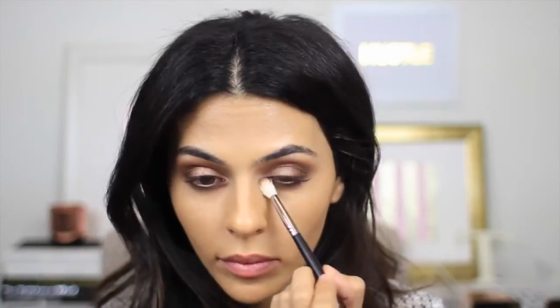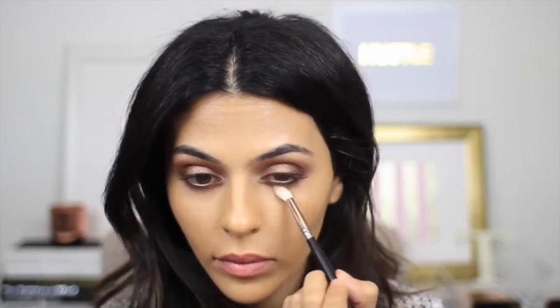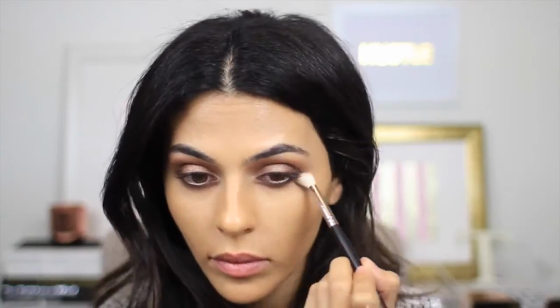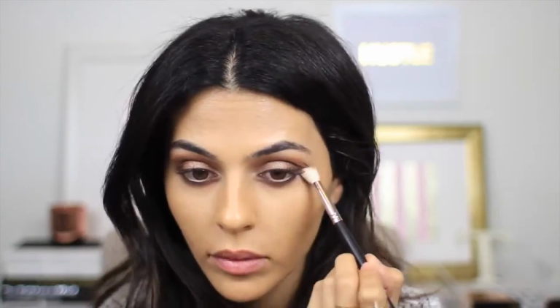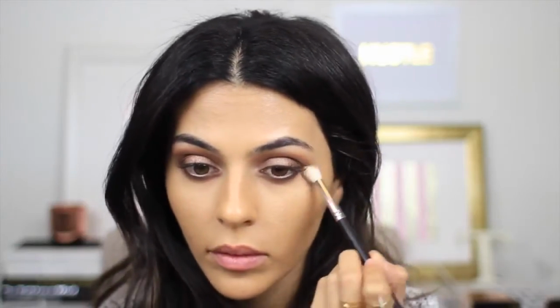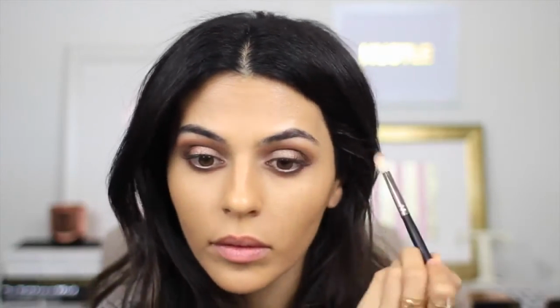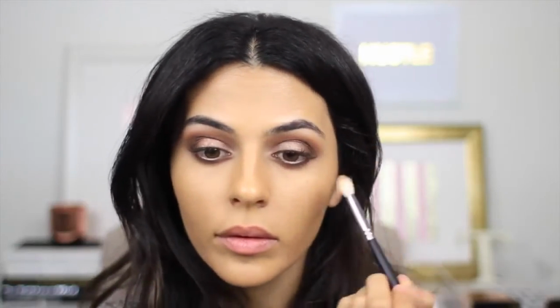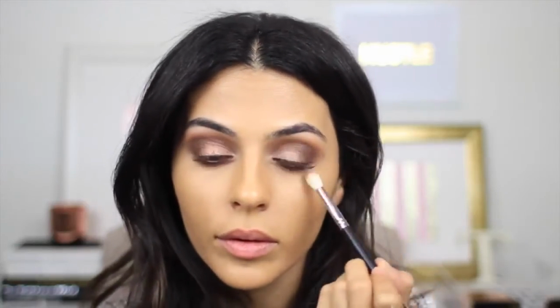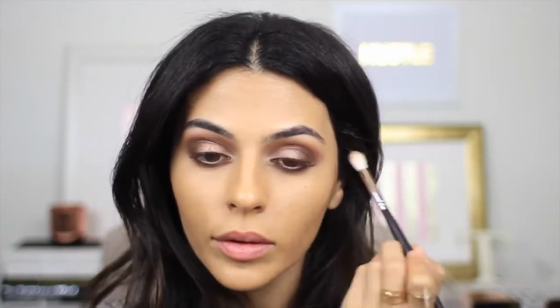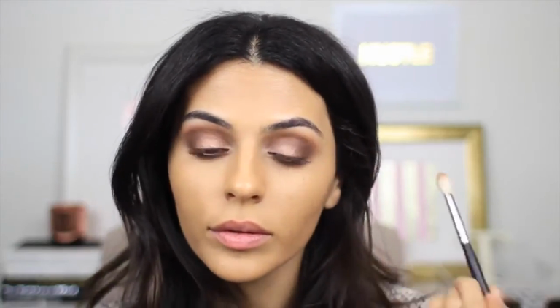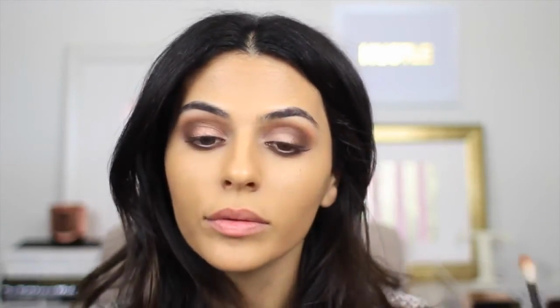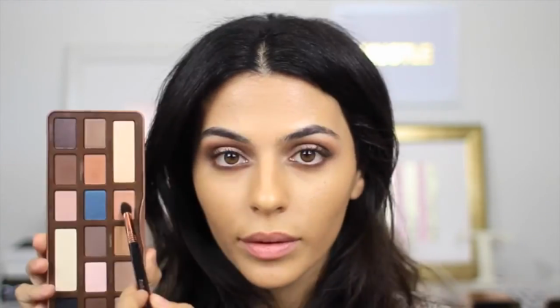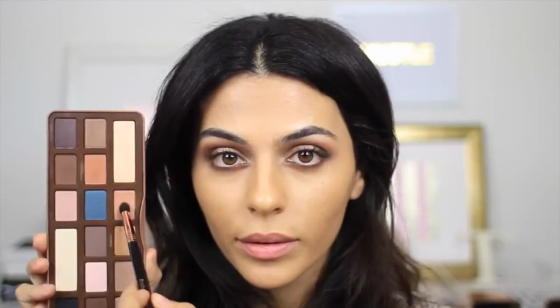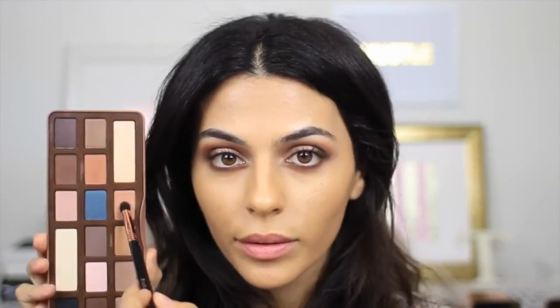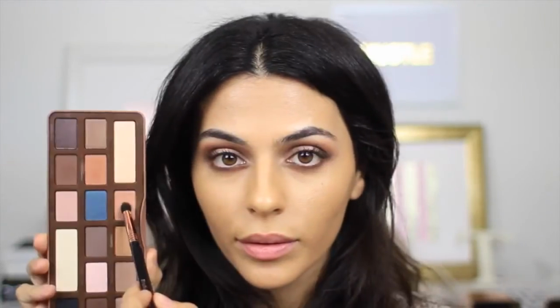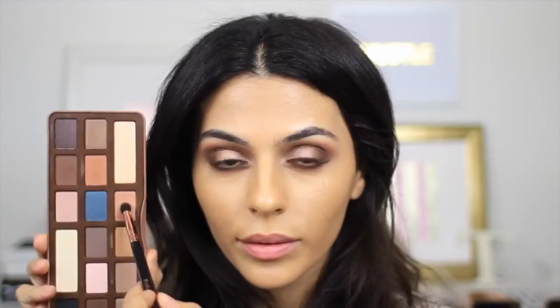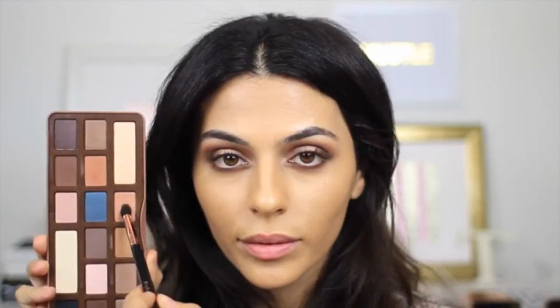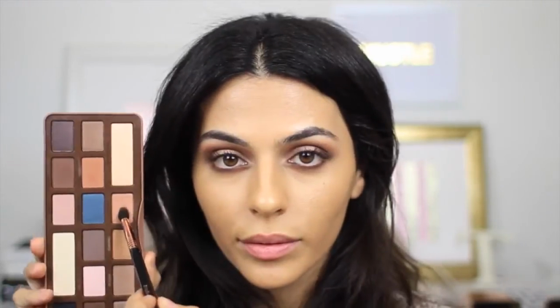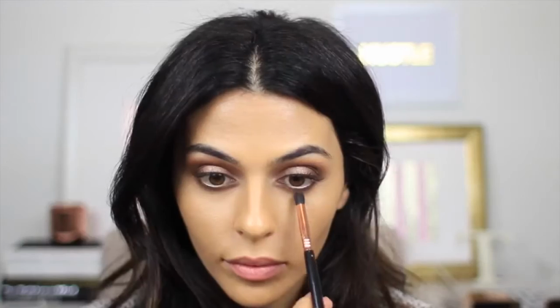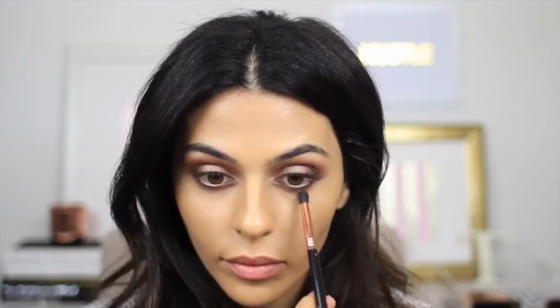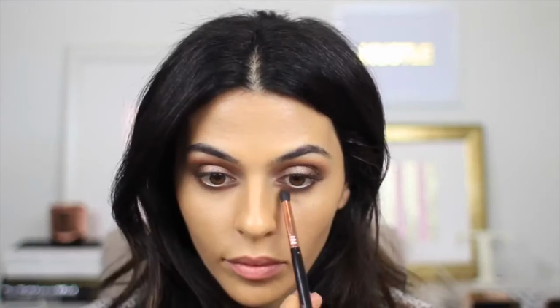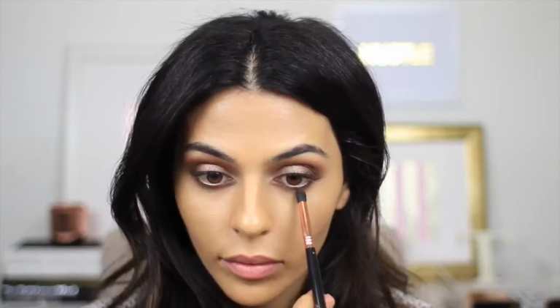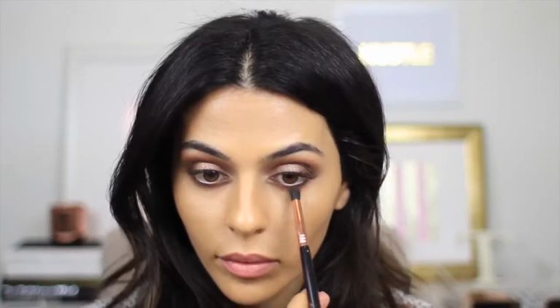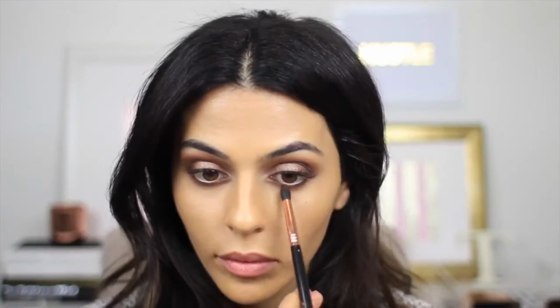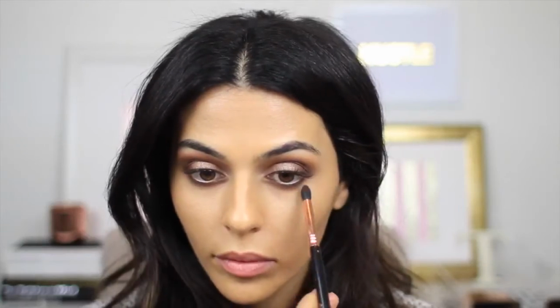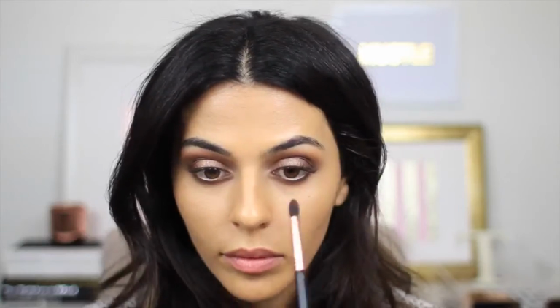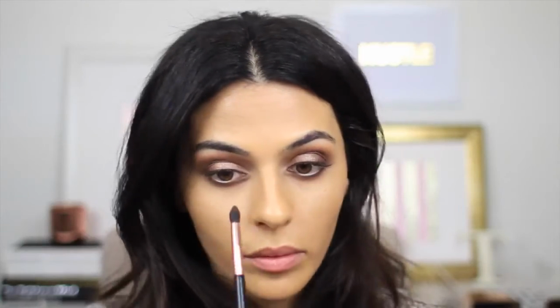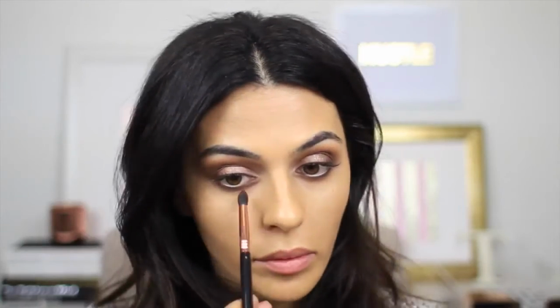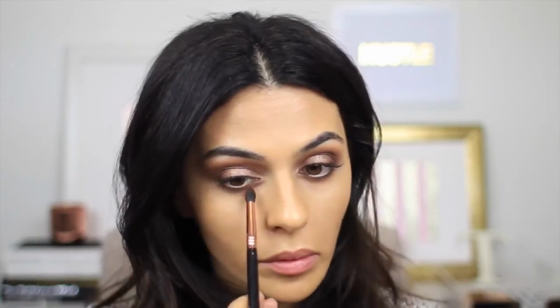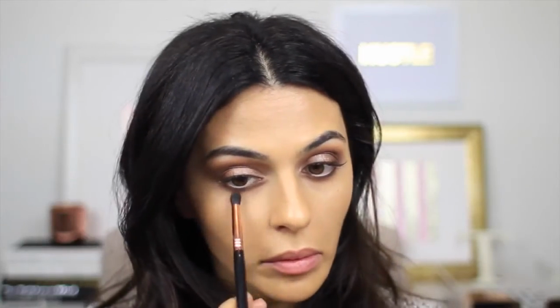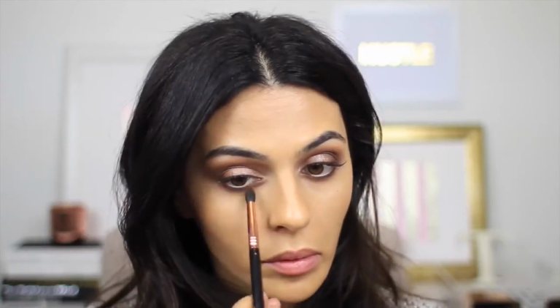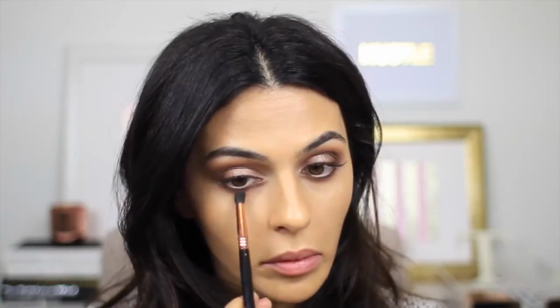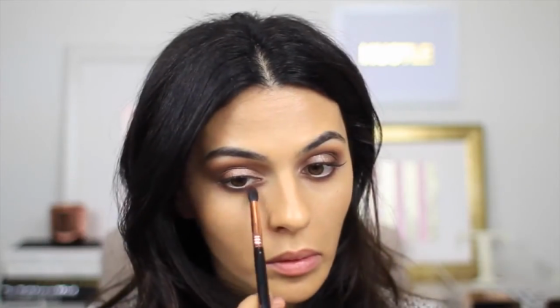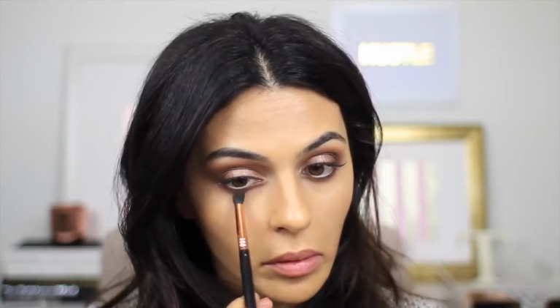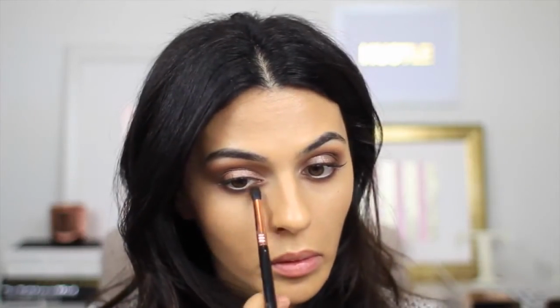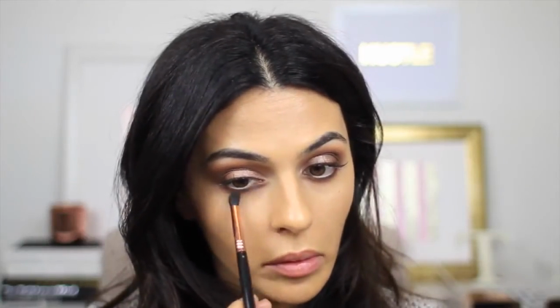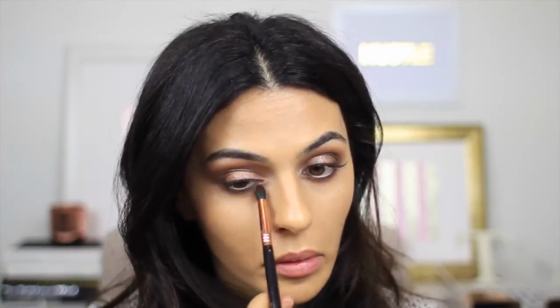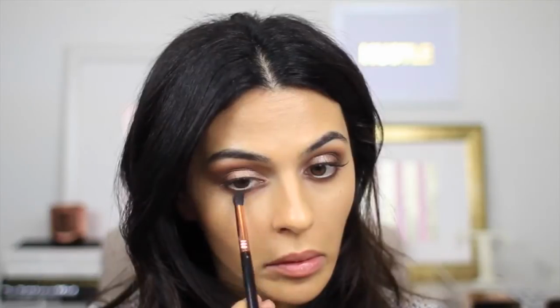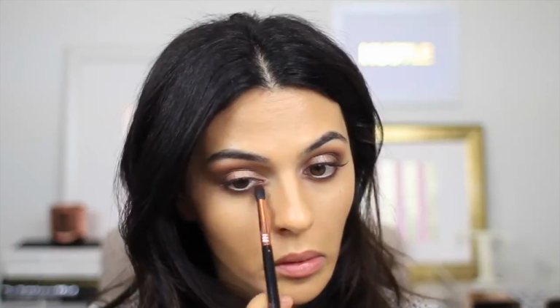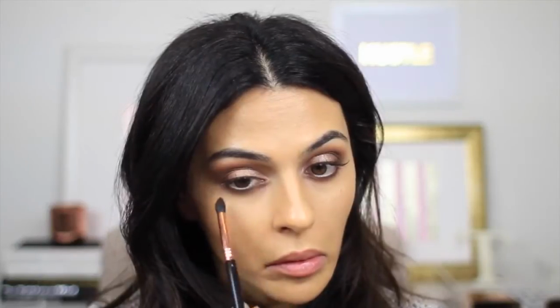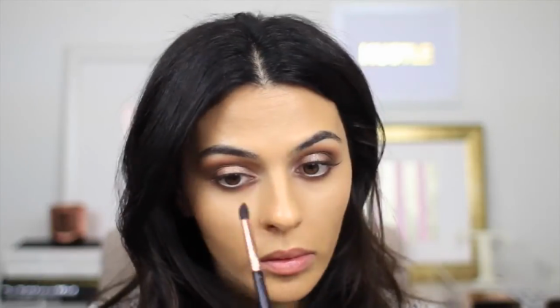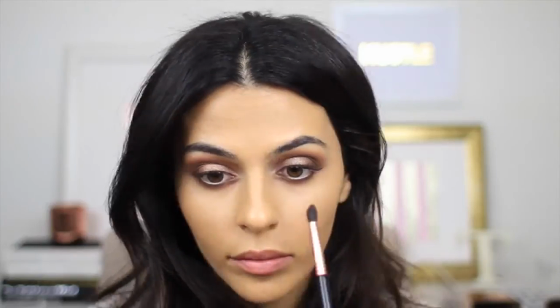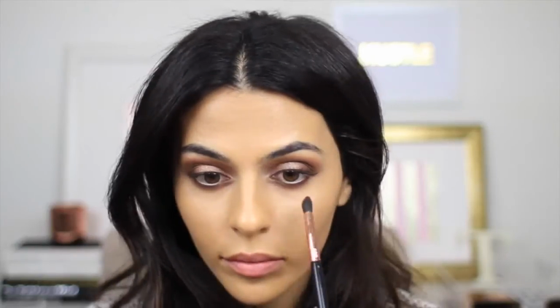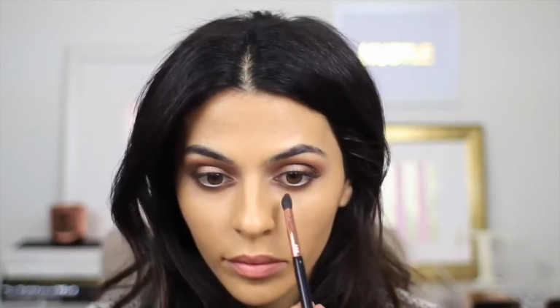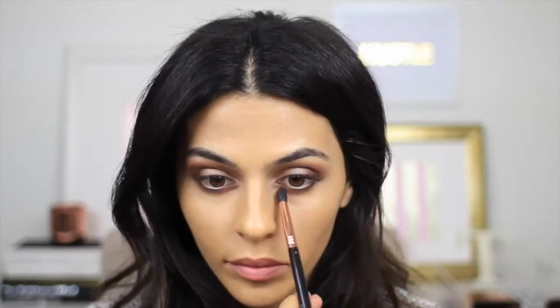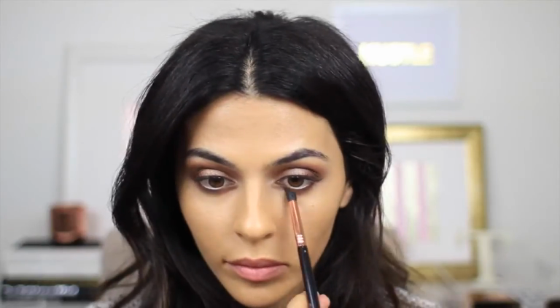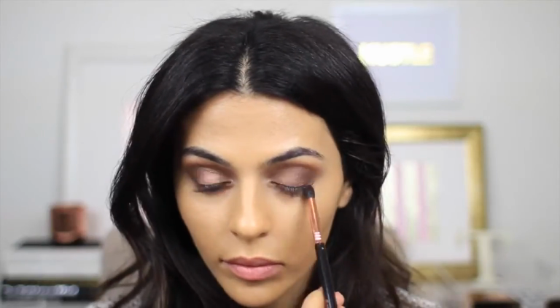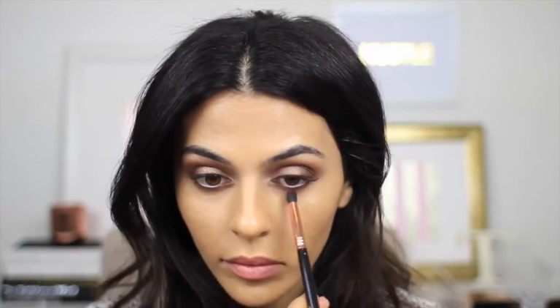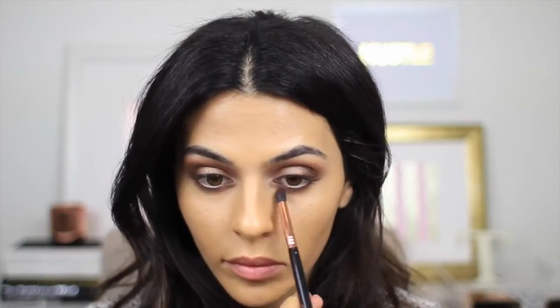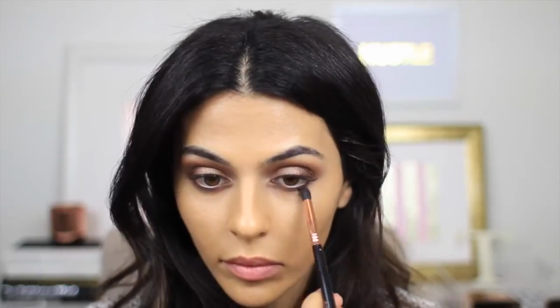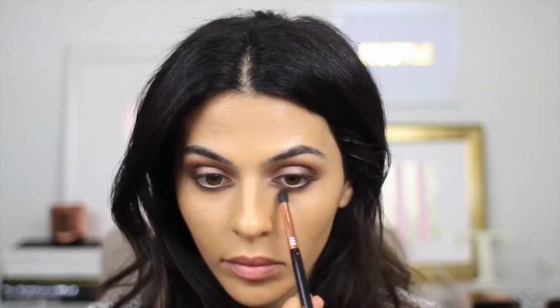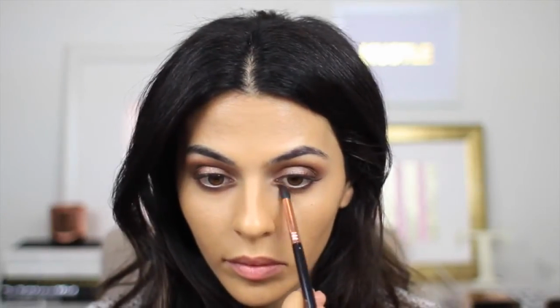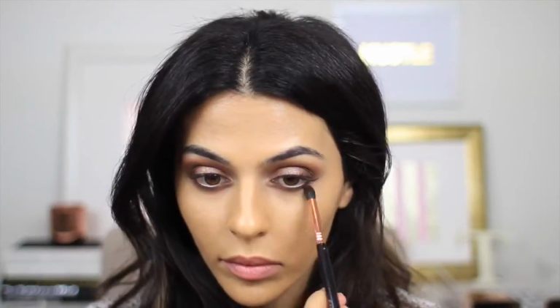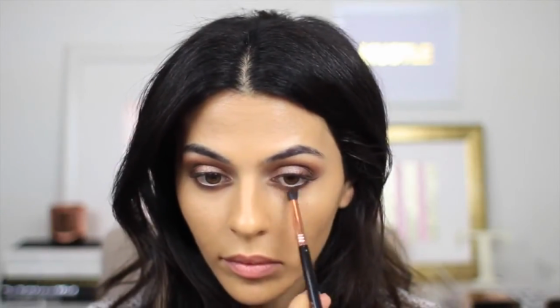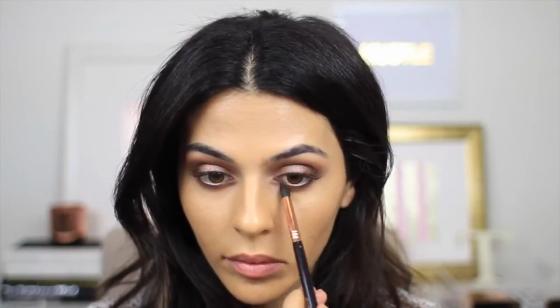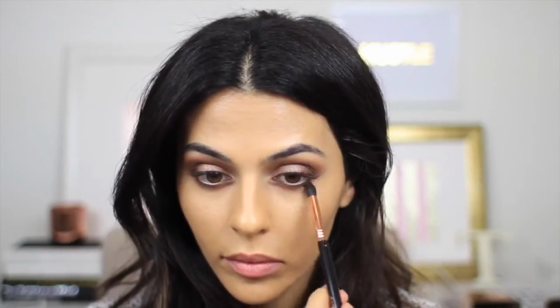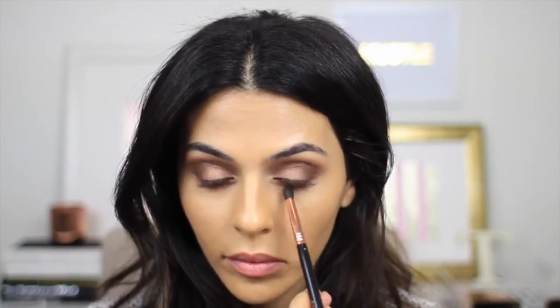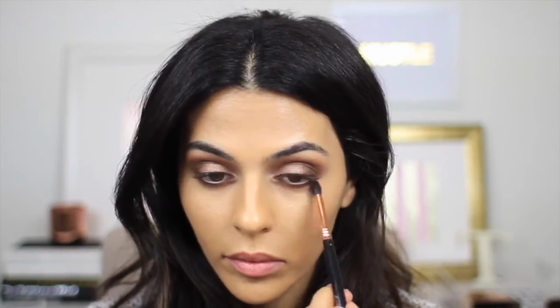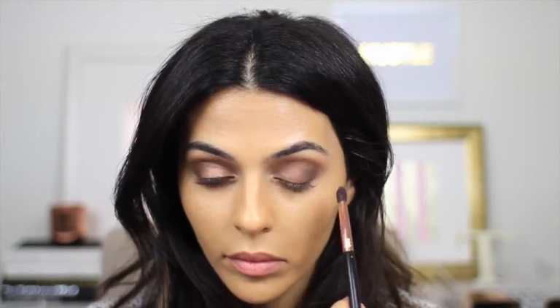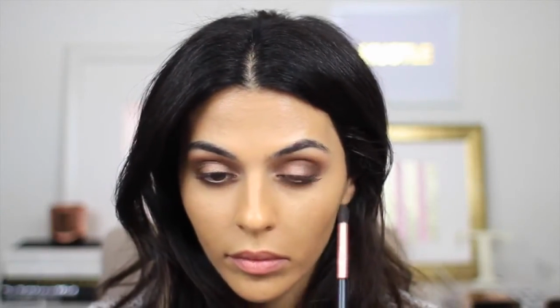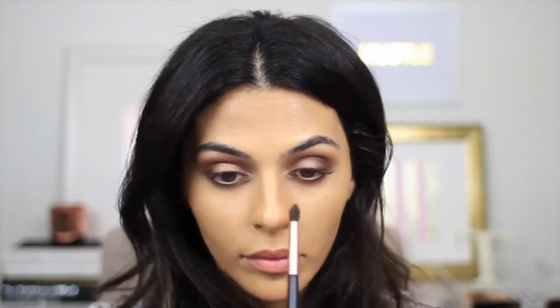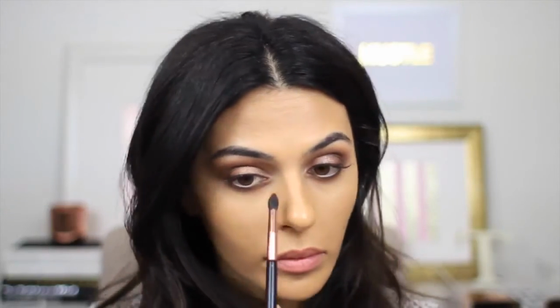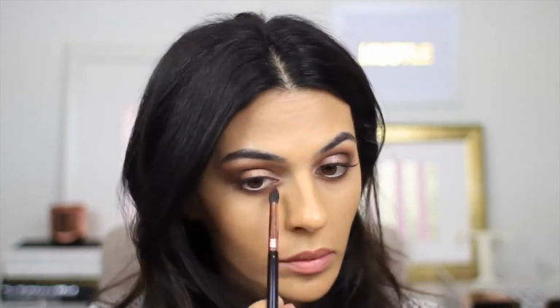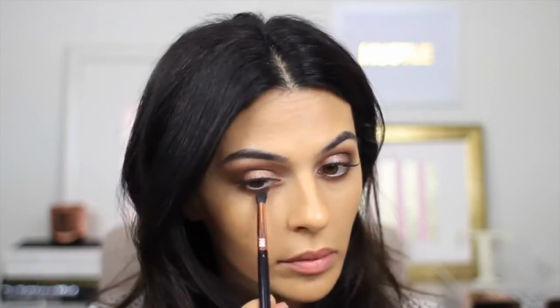Now I'm taking a blending brush and just blending that out so it looks even softer, and going back into Bonbon I just want to add a little bit of this beautiful color to the bottom lash line as well.